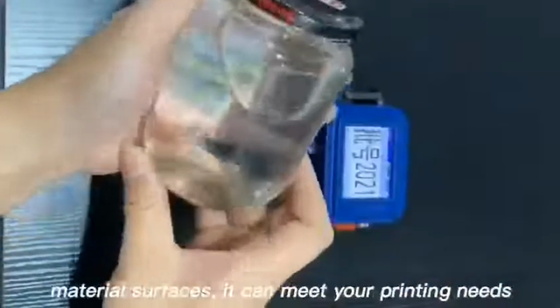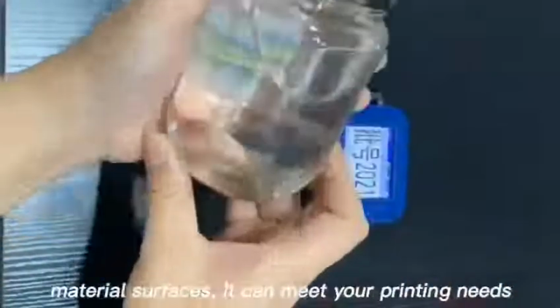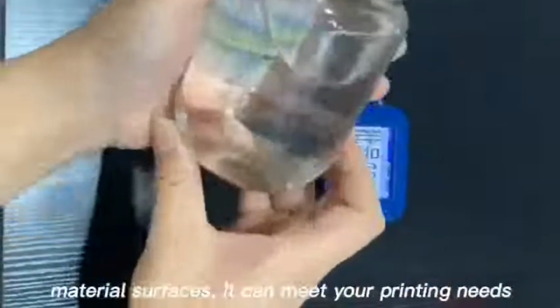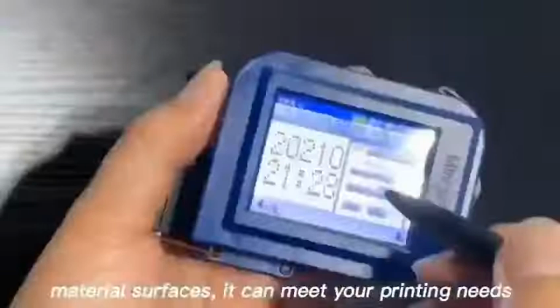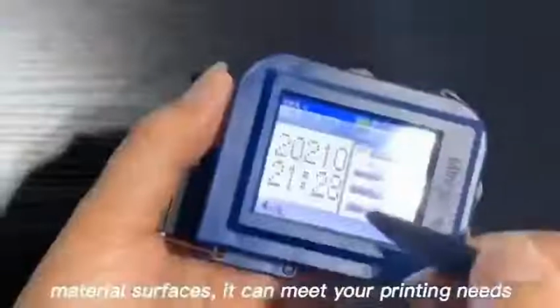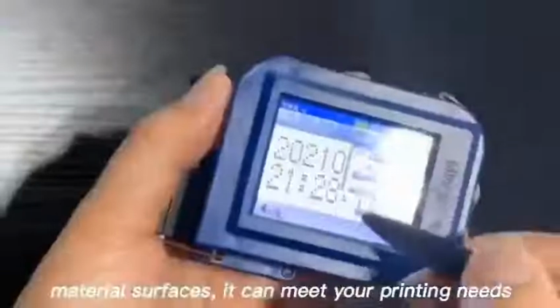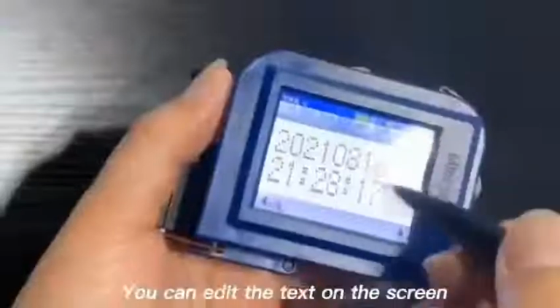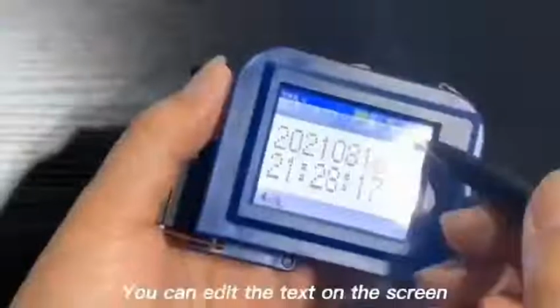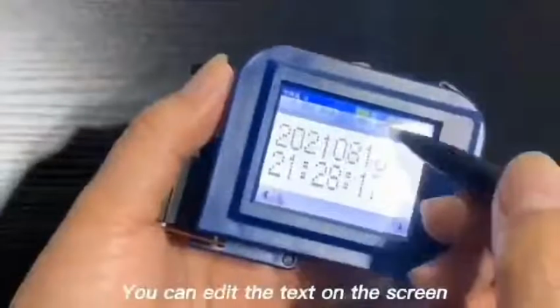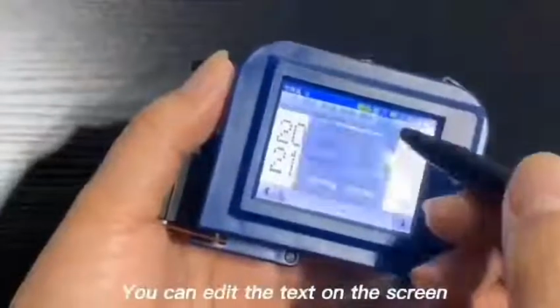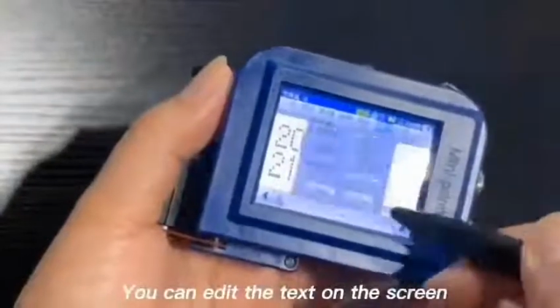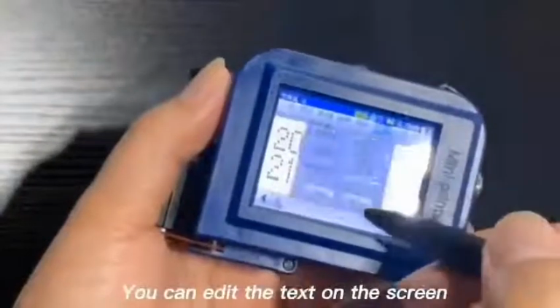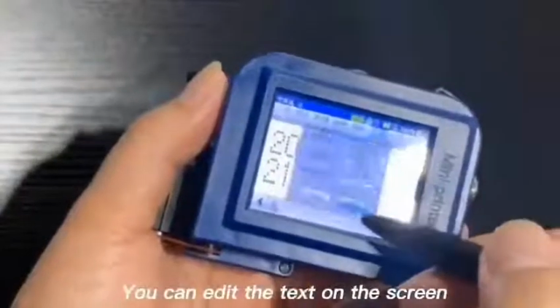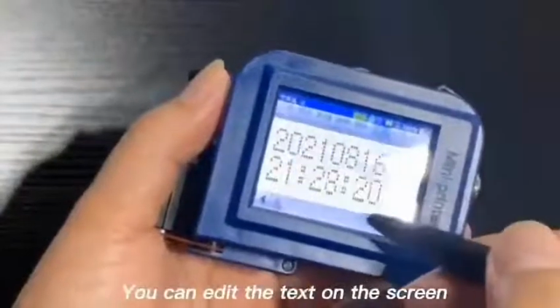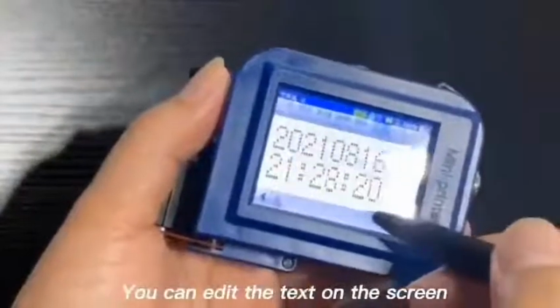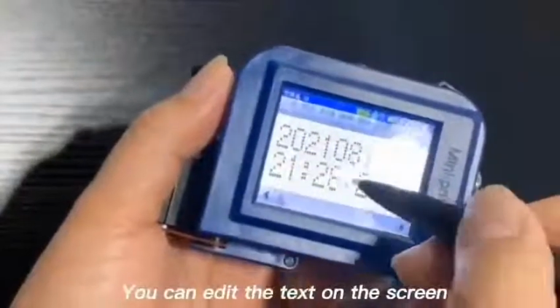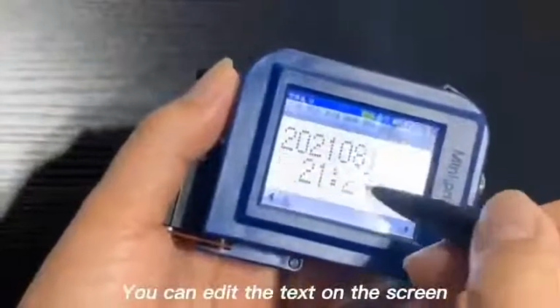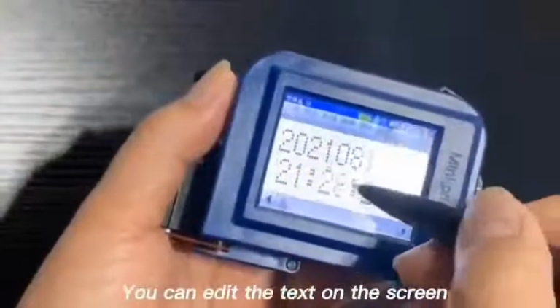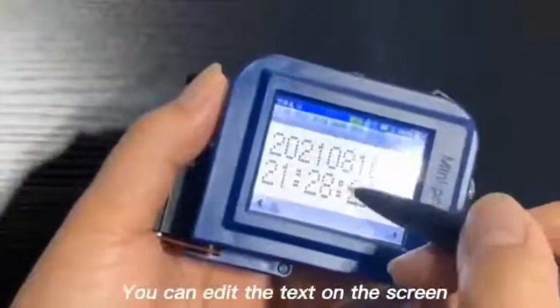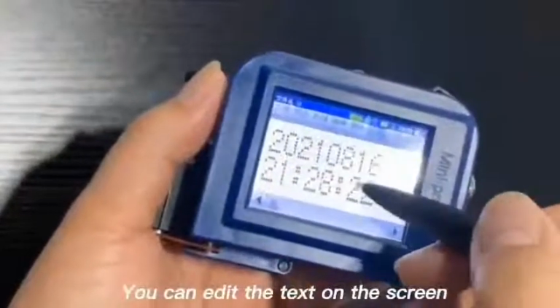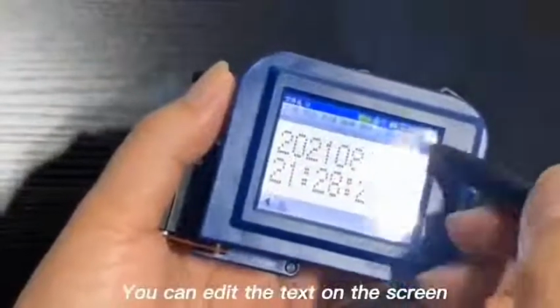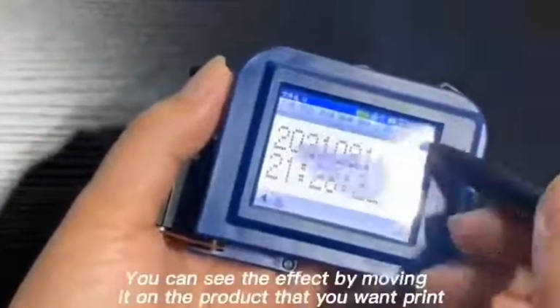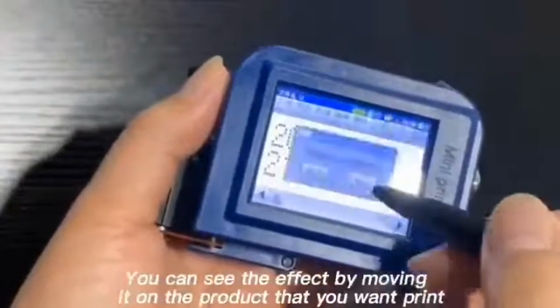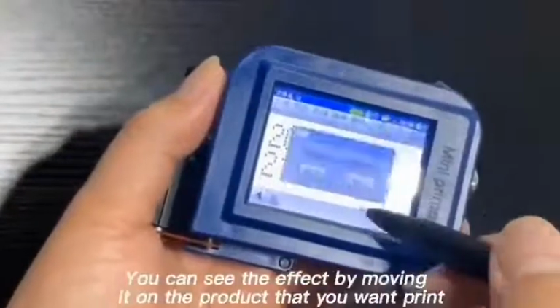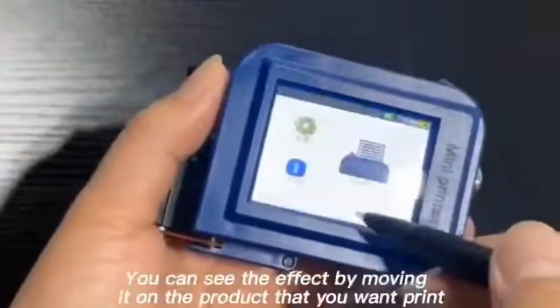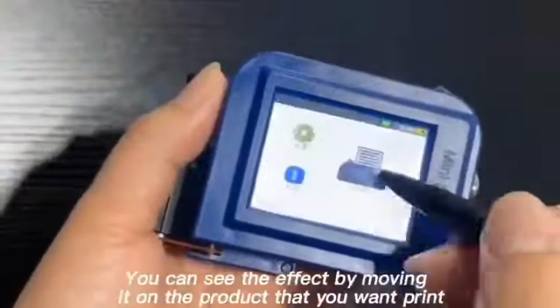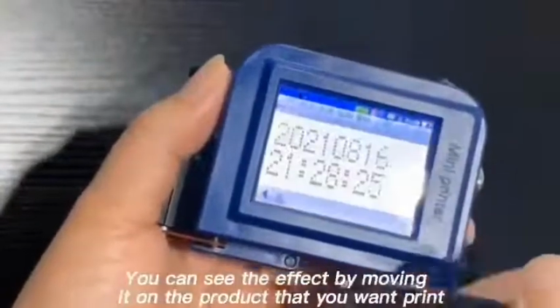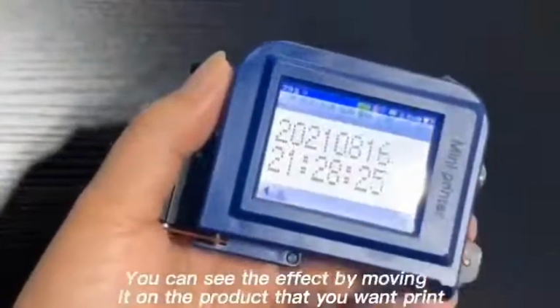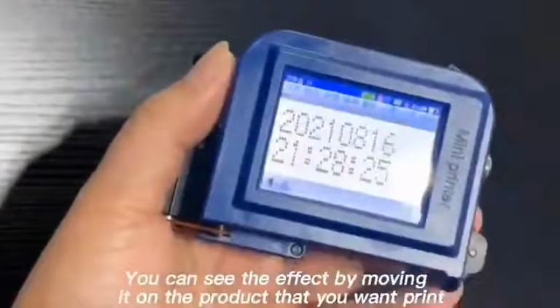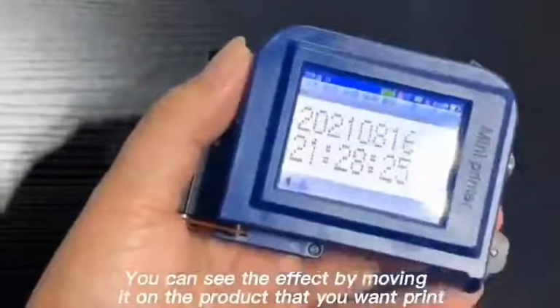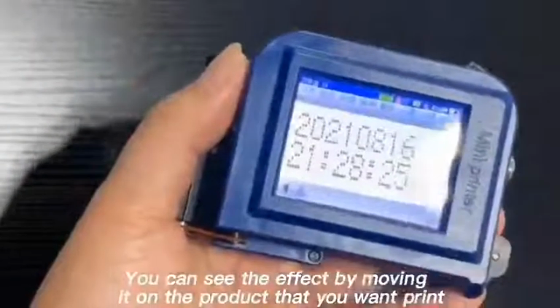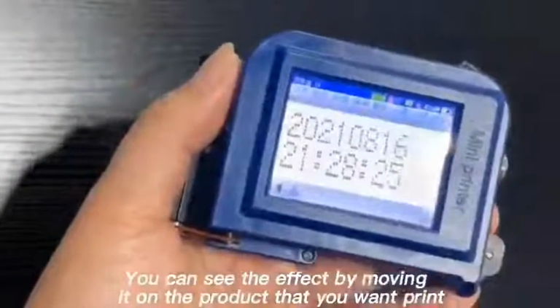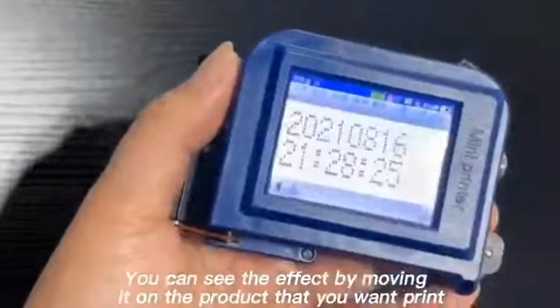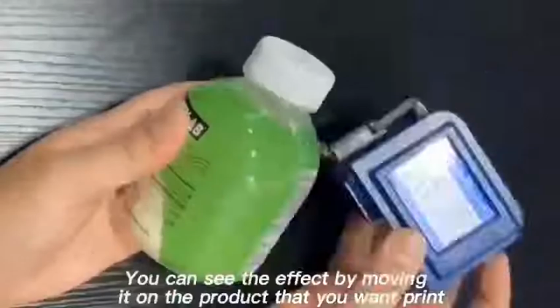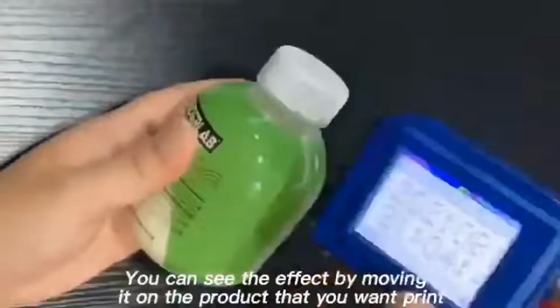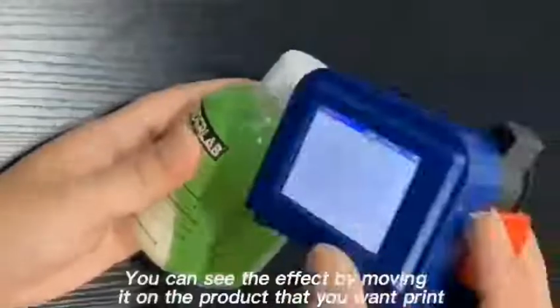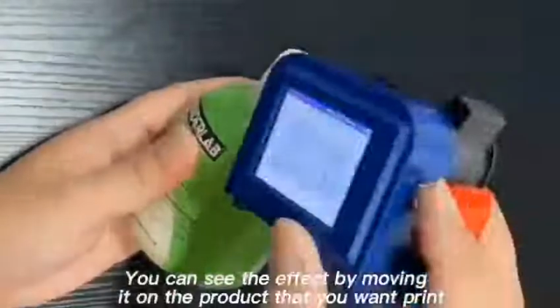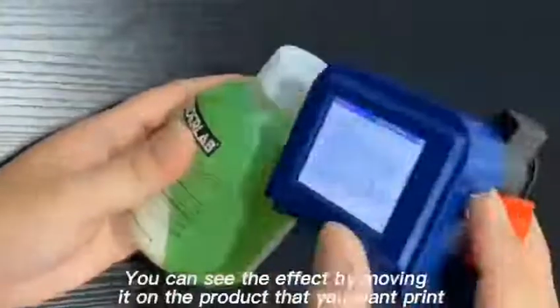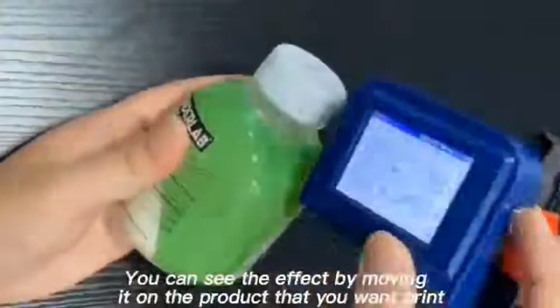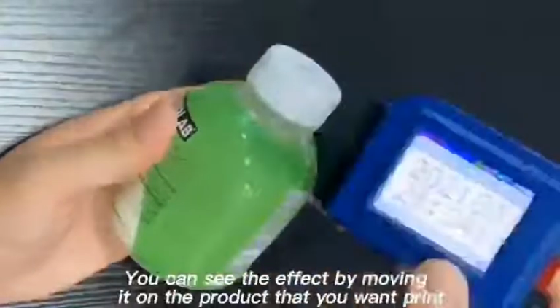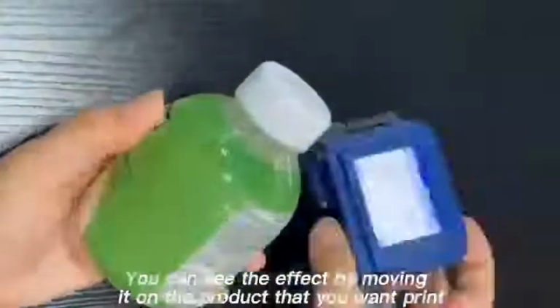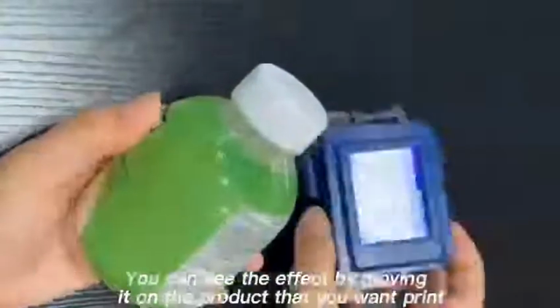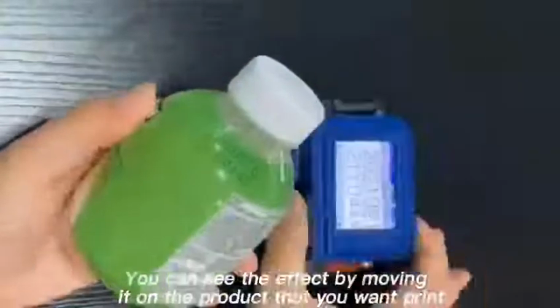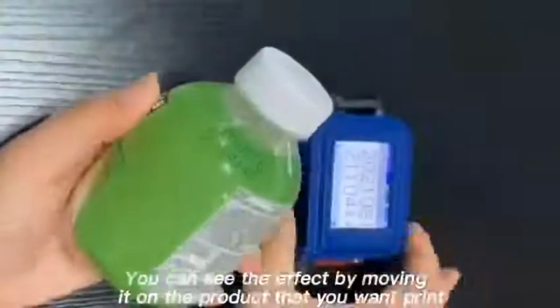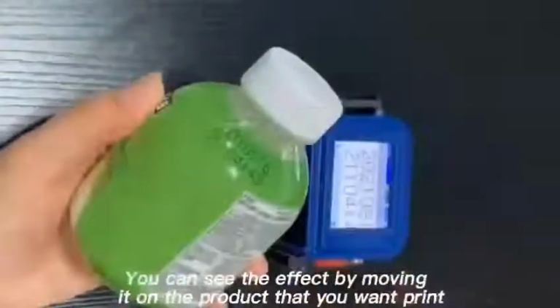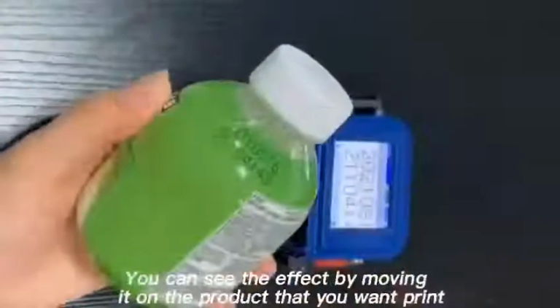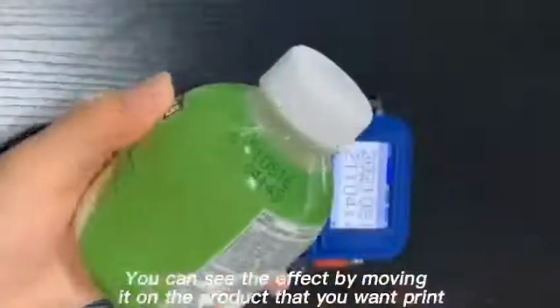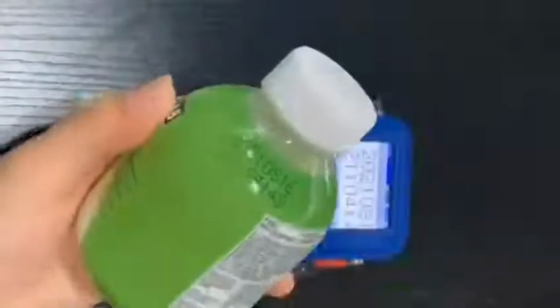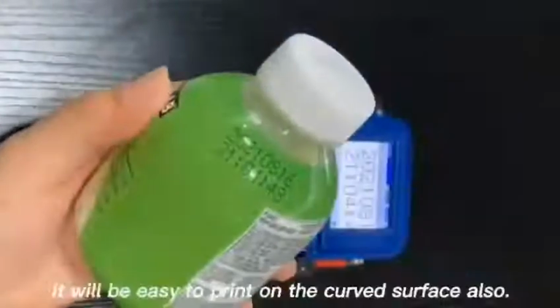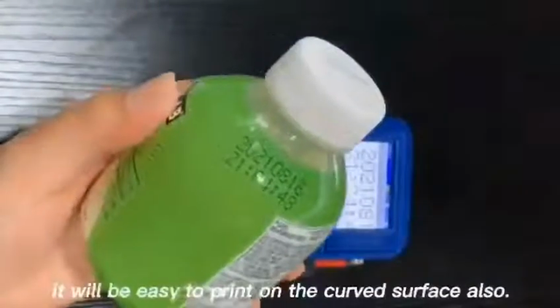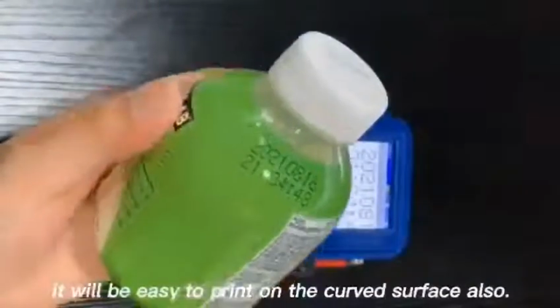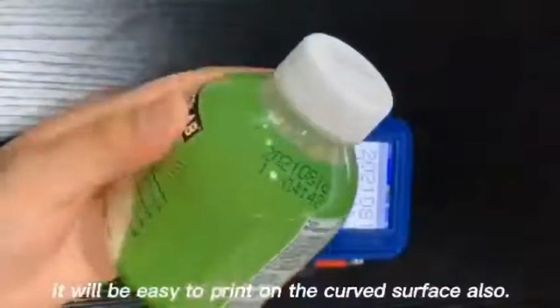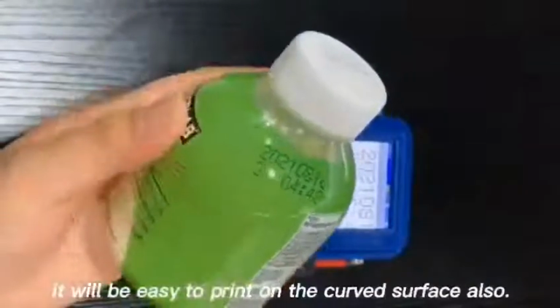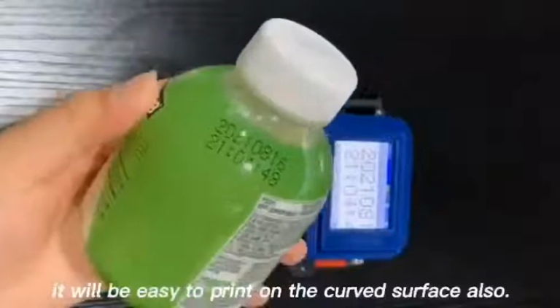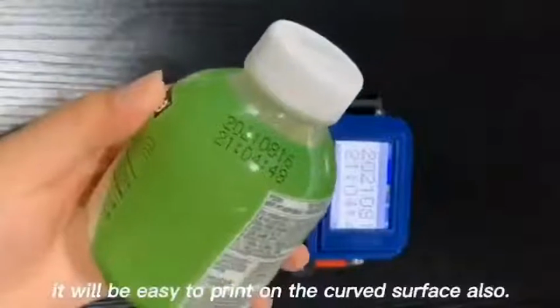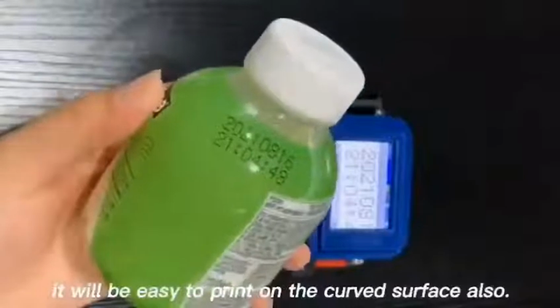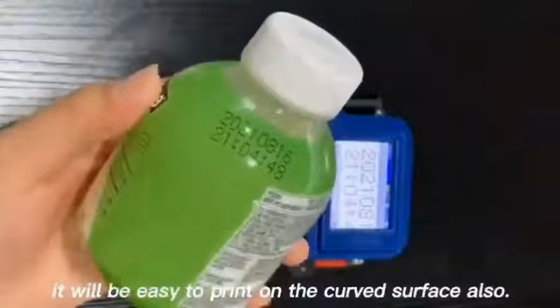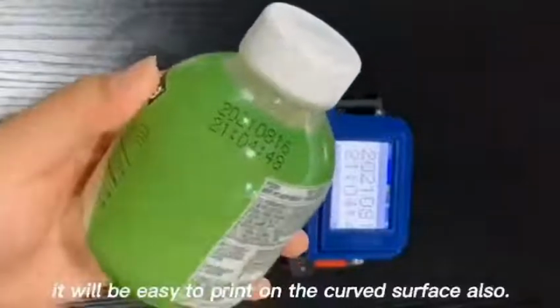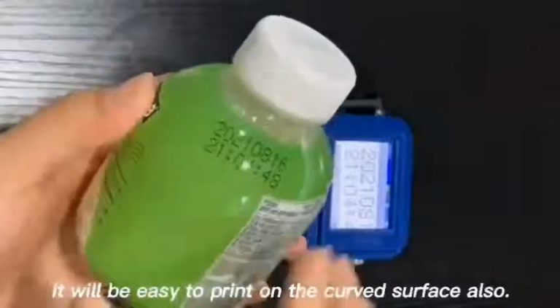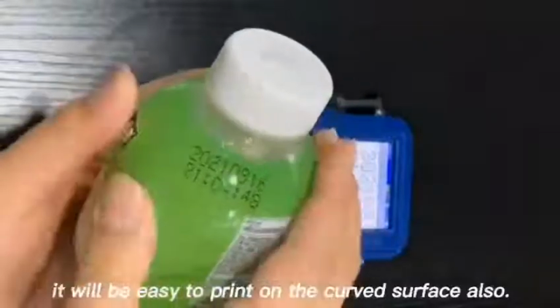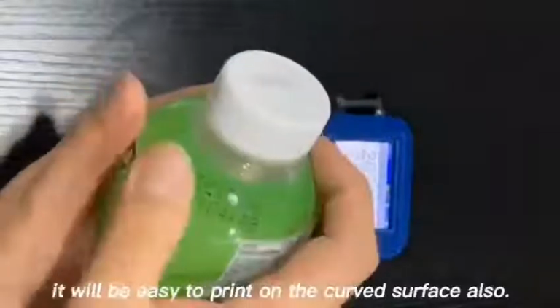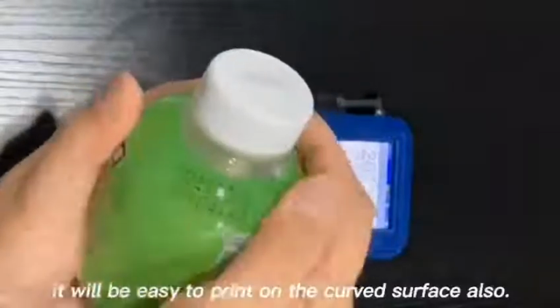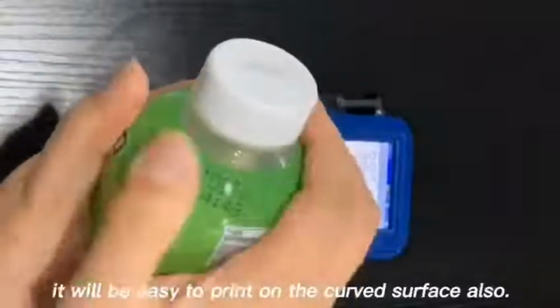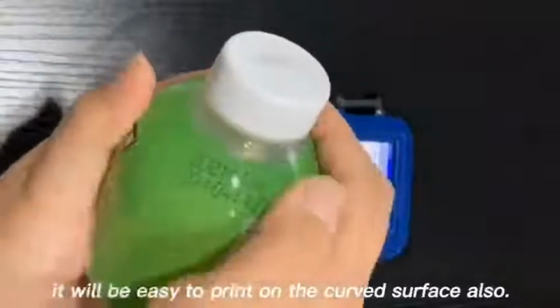You can edit the text on the screen. You can see each text by moving it on the product that you want to print. It will be easy to print on the curved surface also.